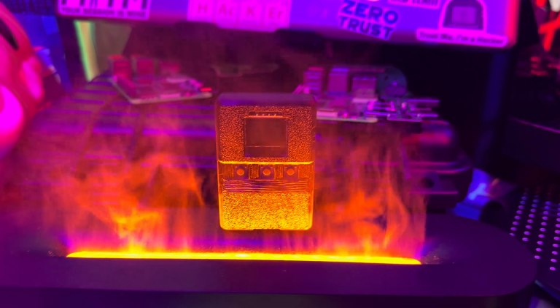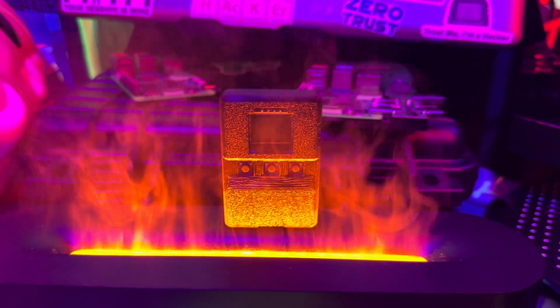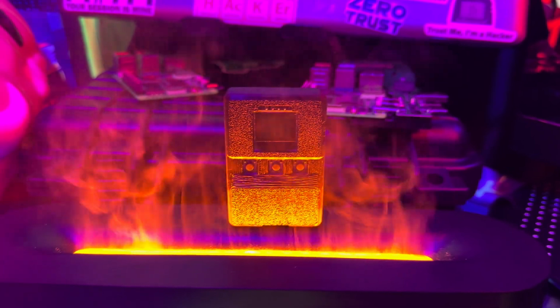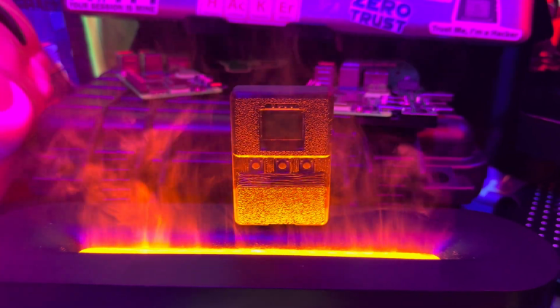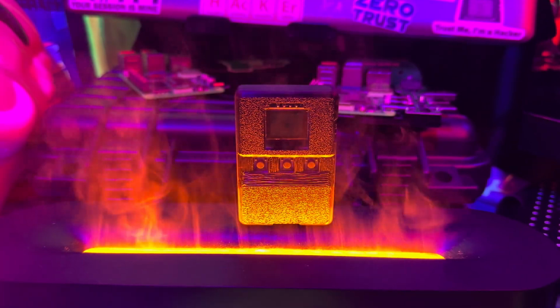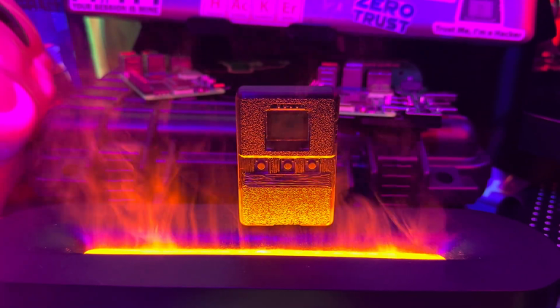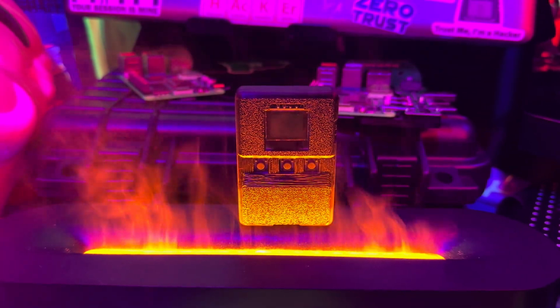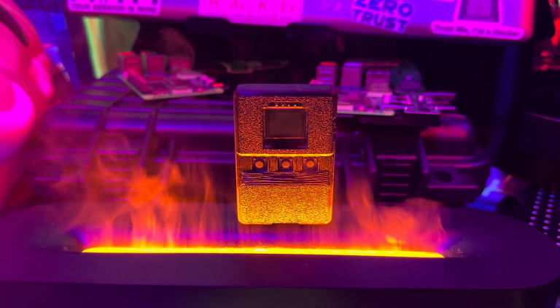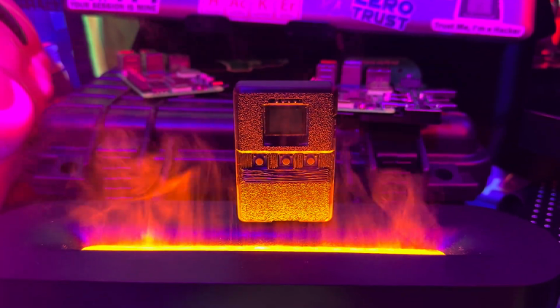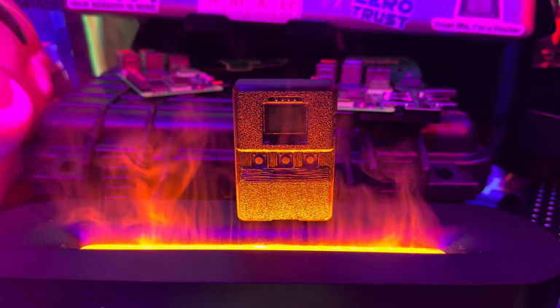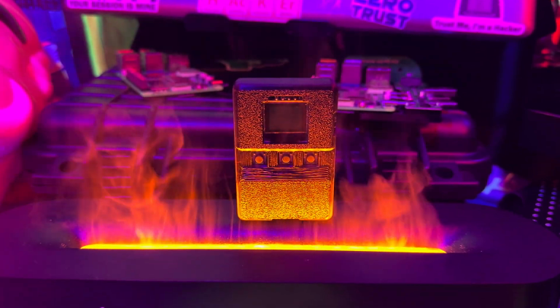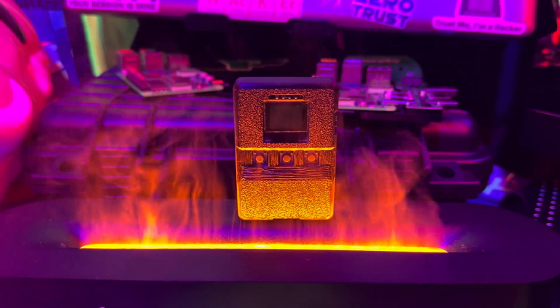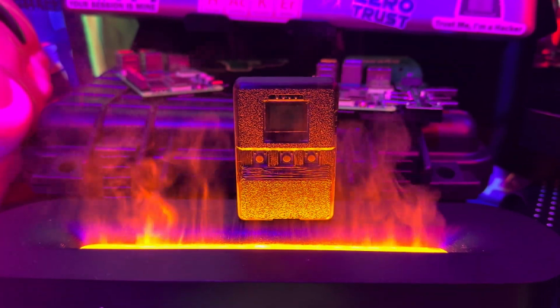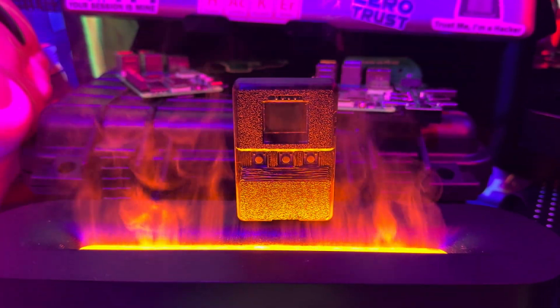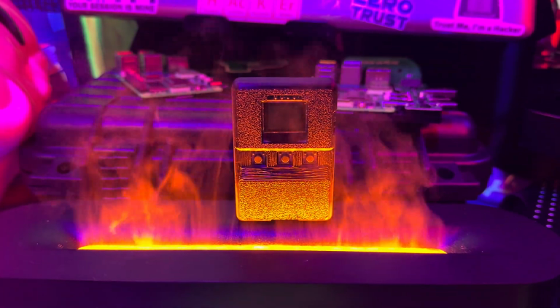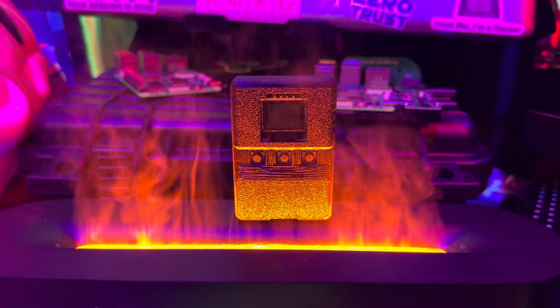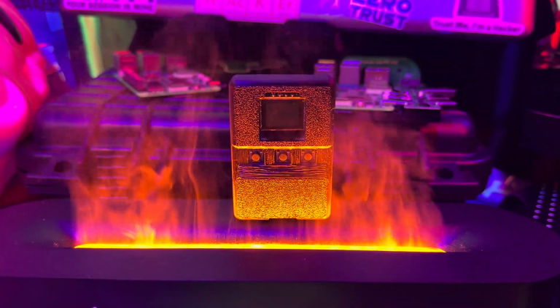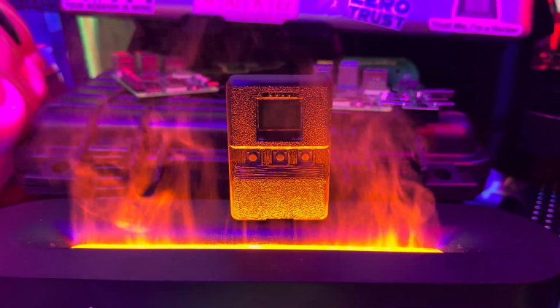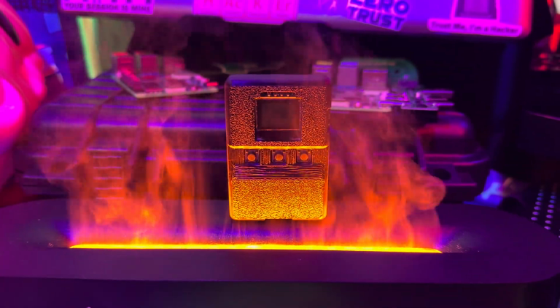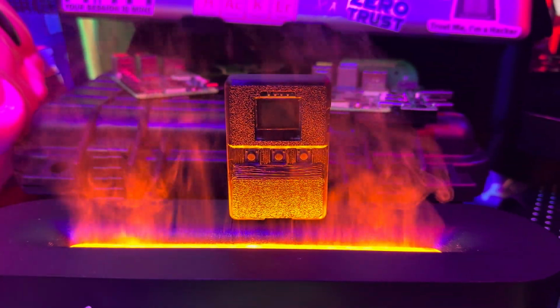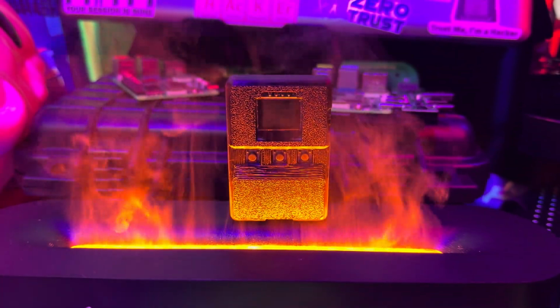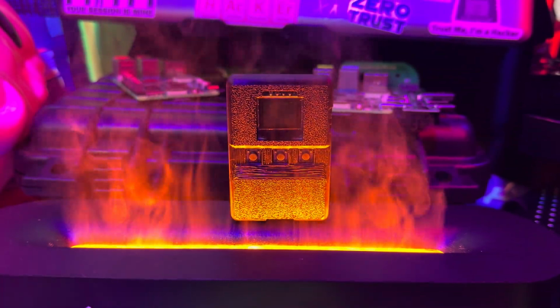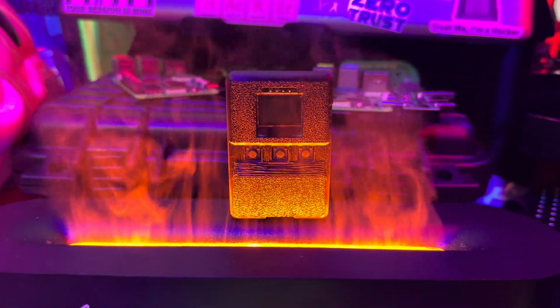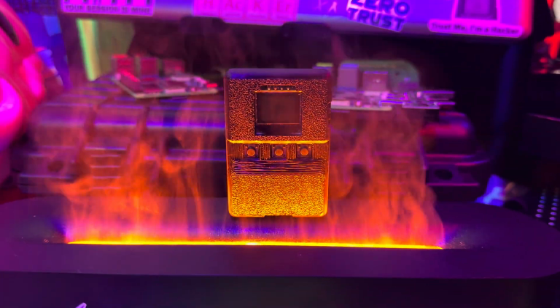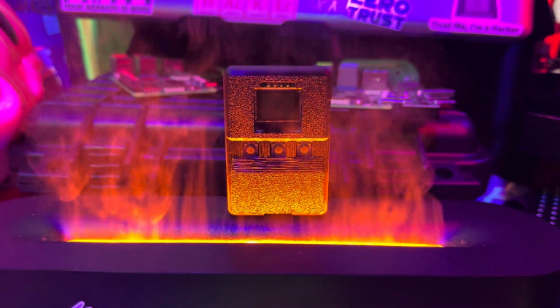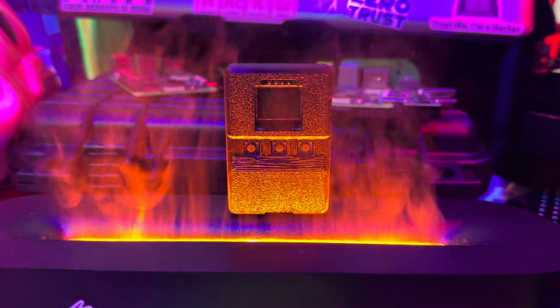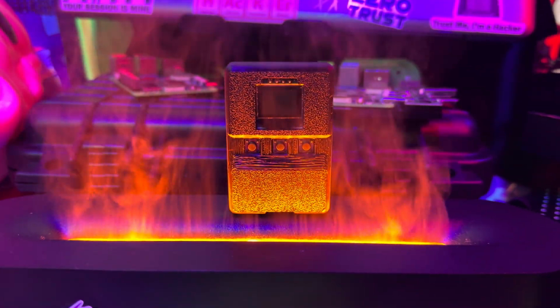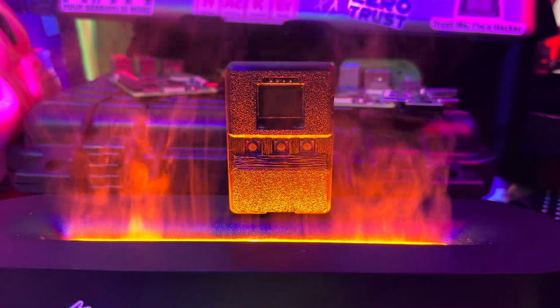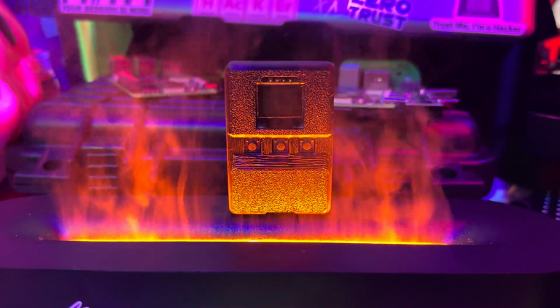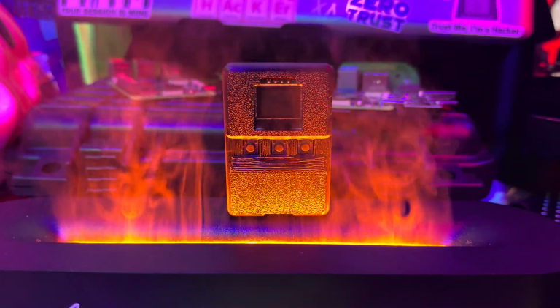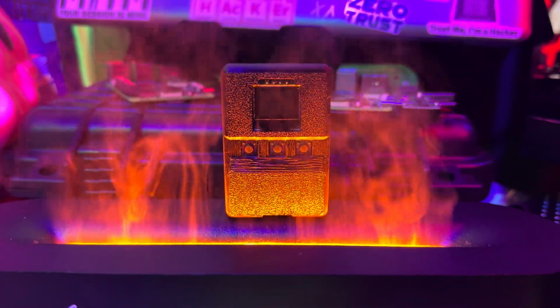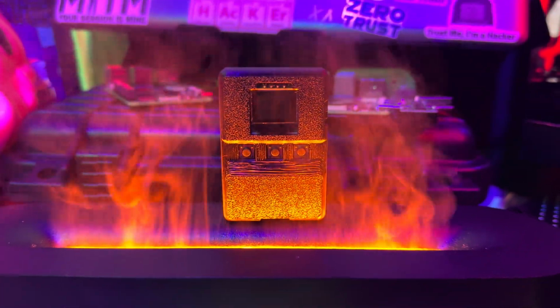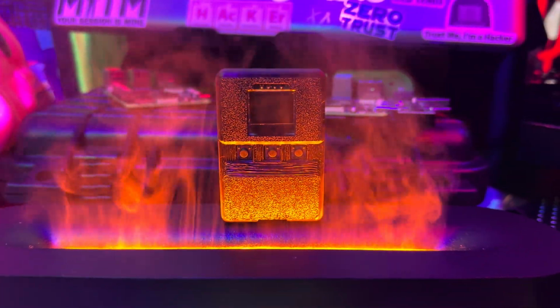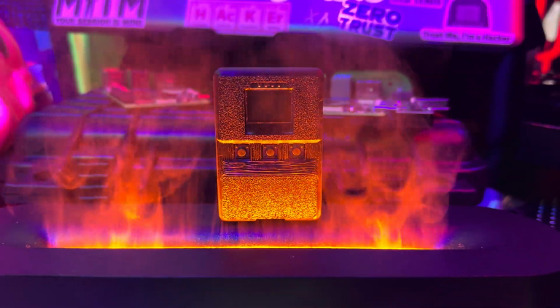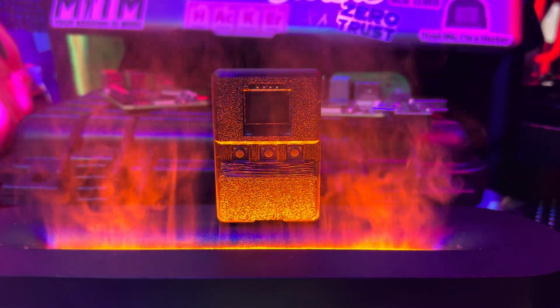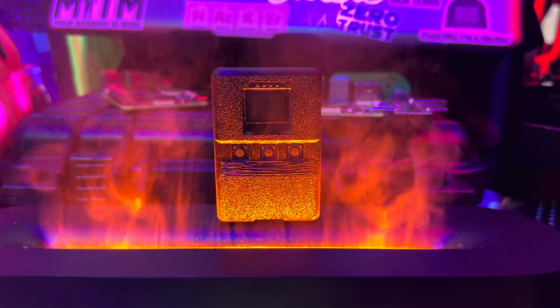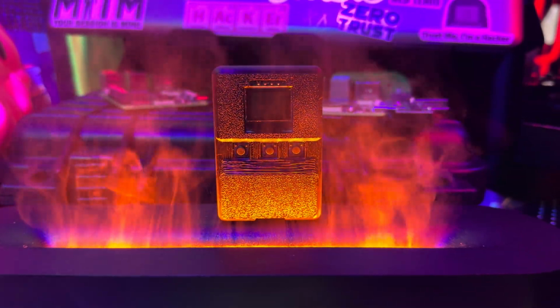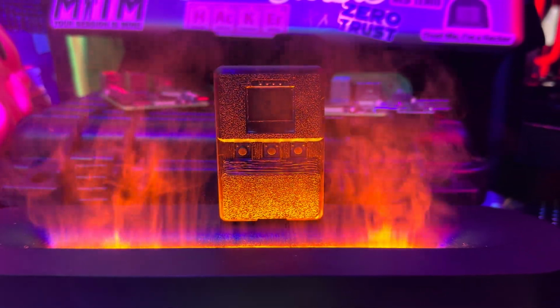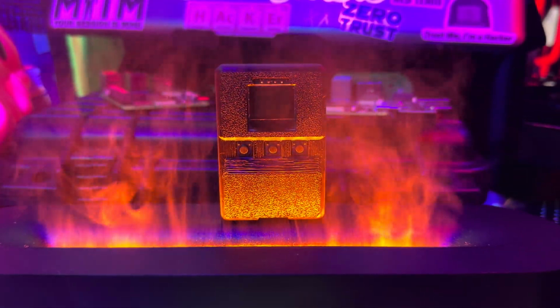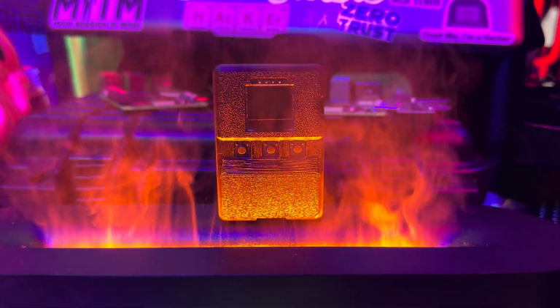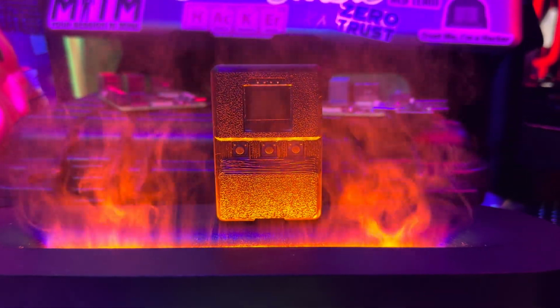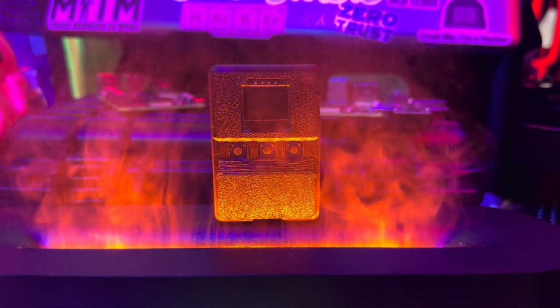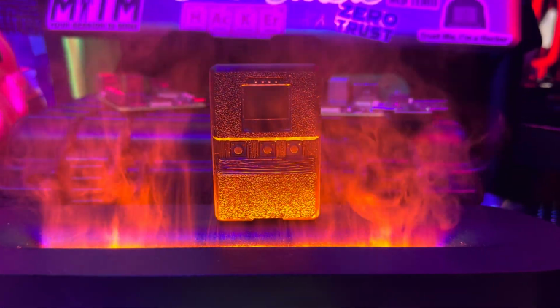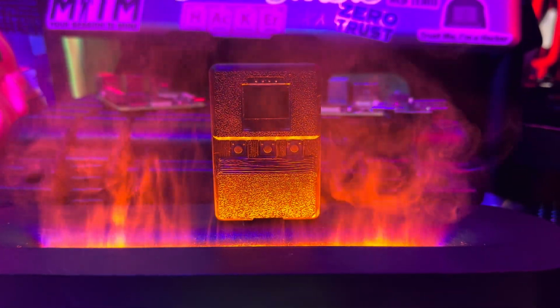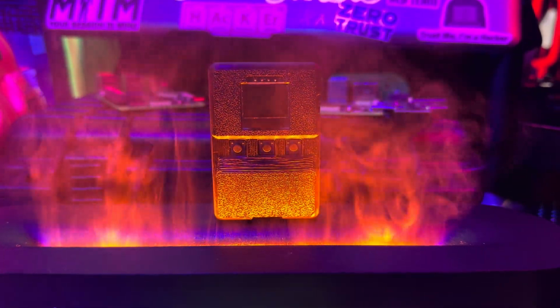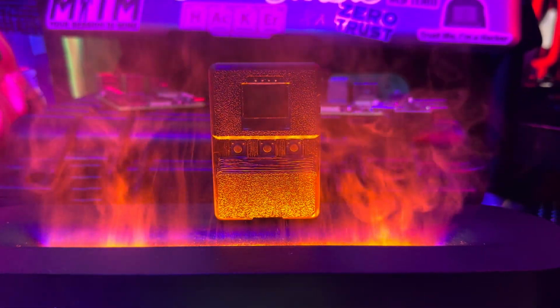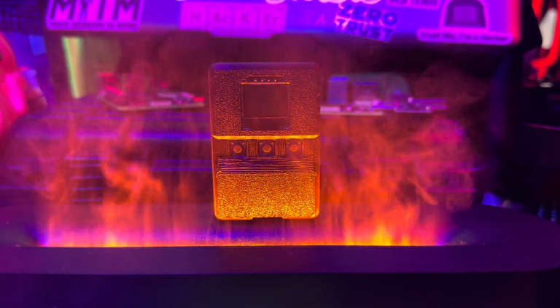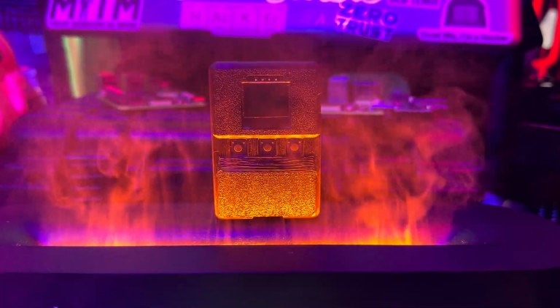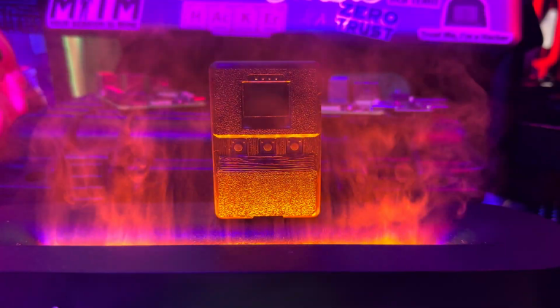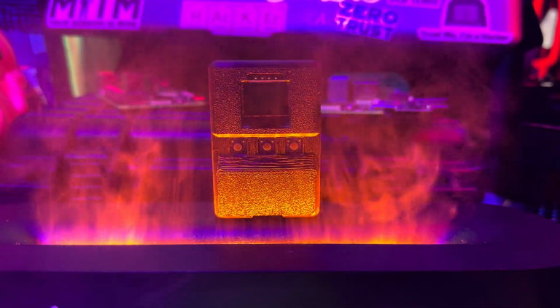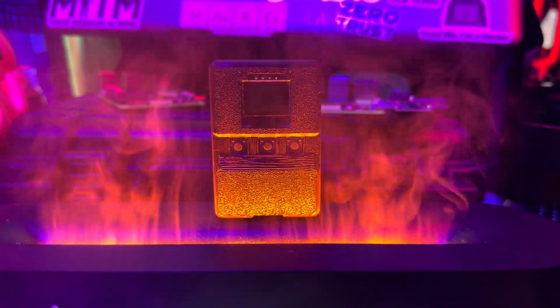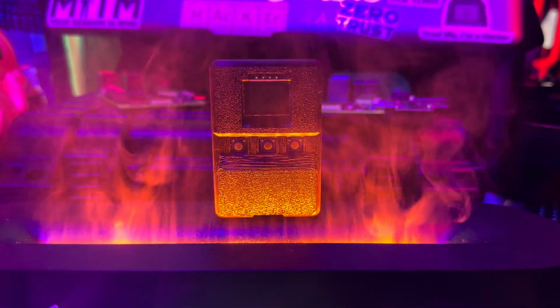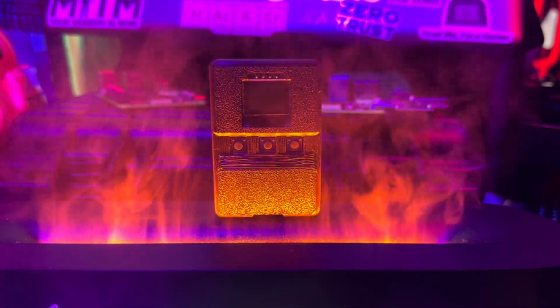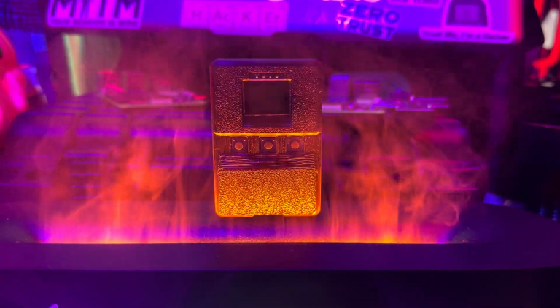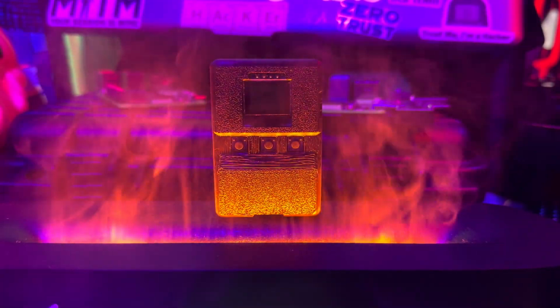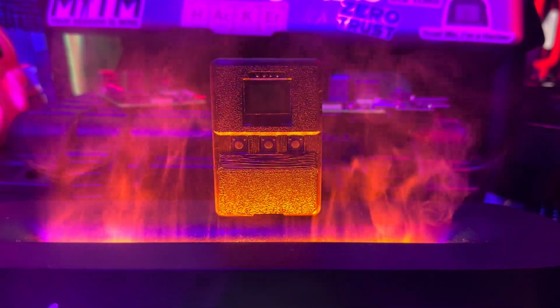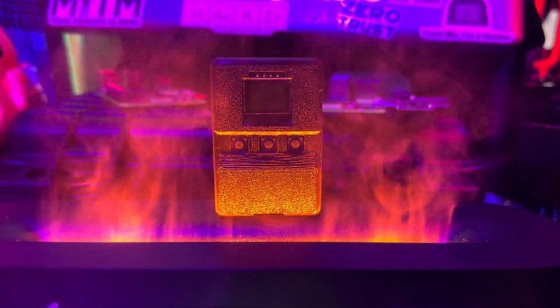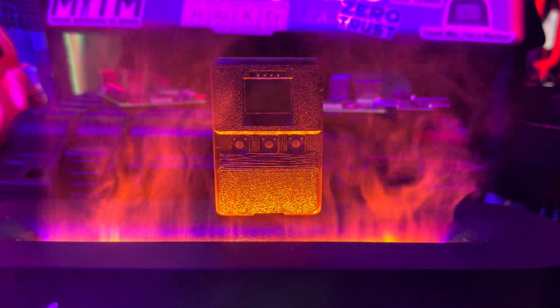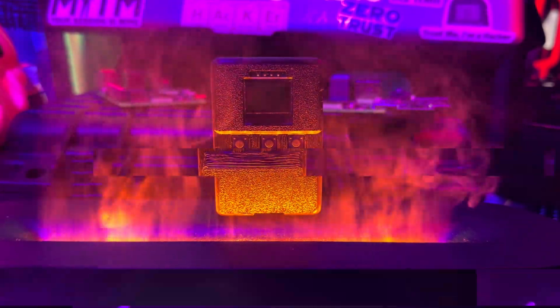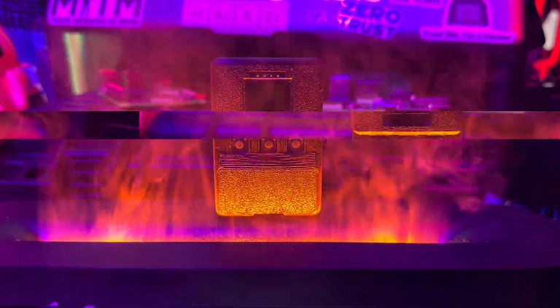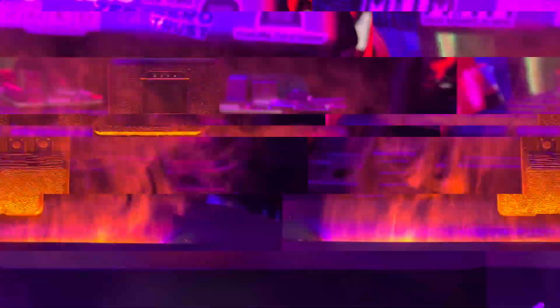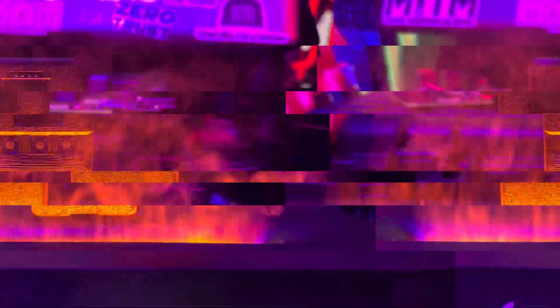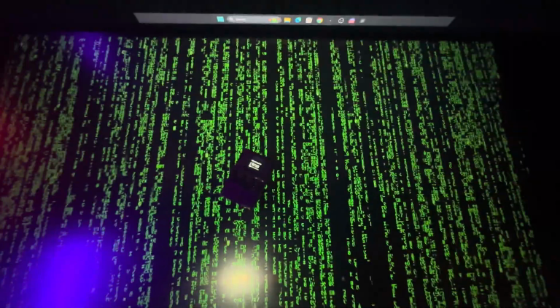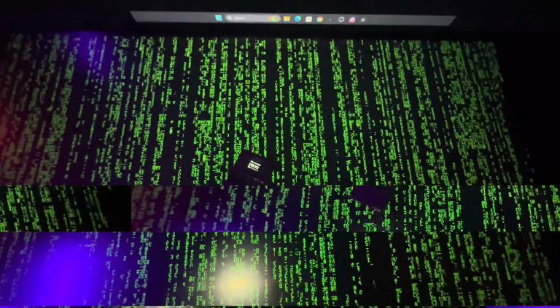Hey everyone, I got some super exciting updates on the BLE Shark Nano that I know you've all been waiting for. Let's dive in.